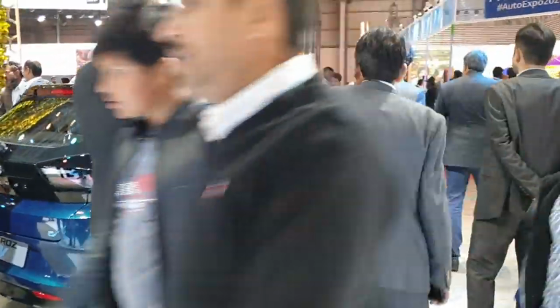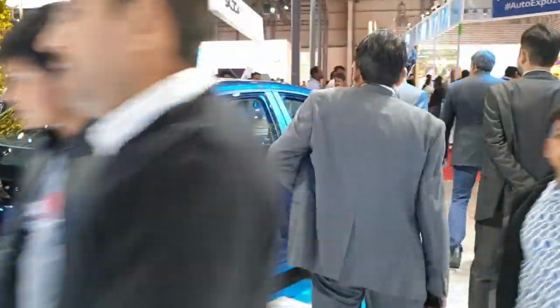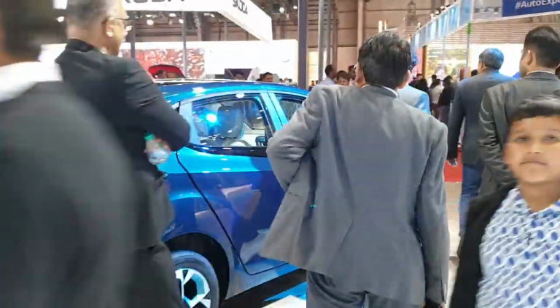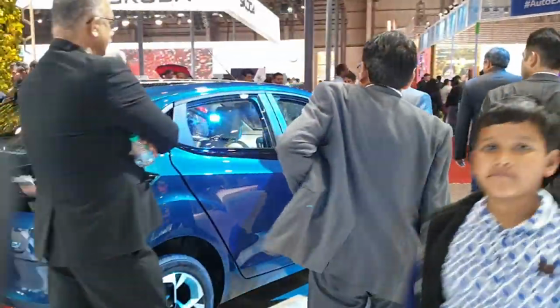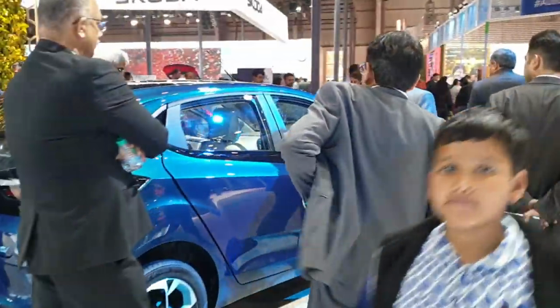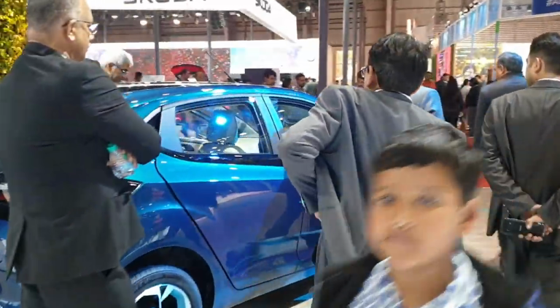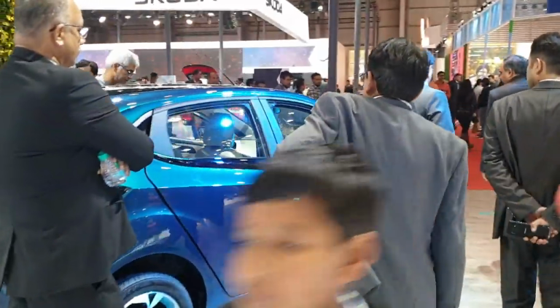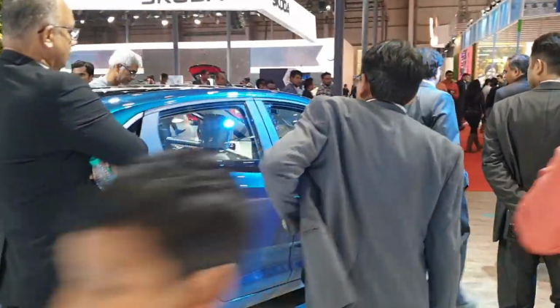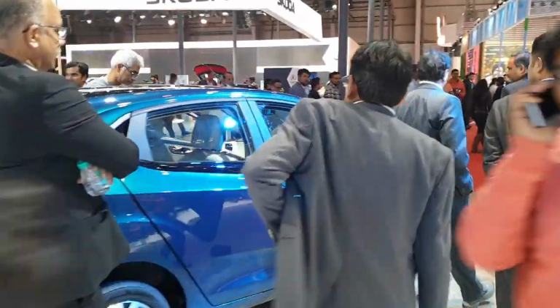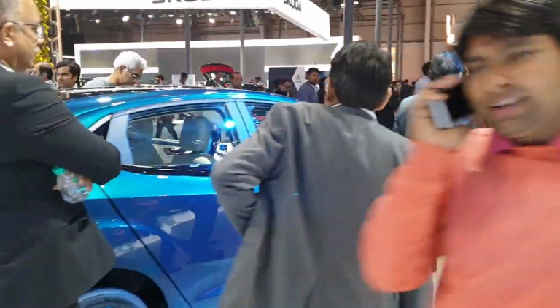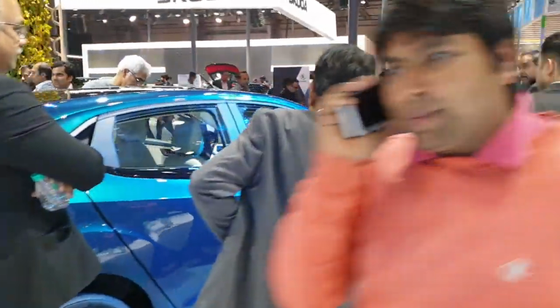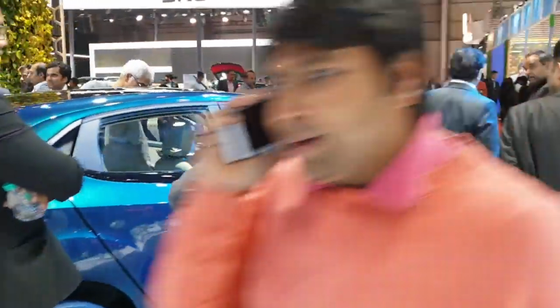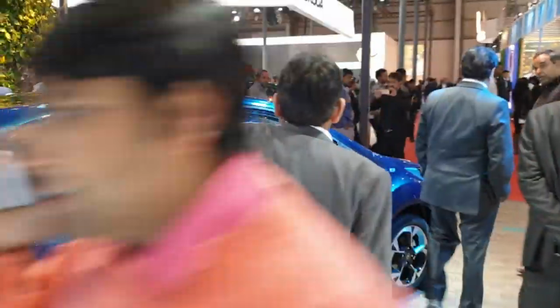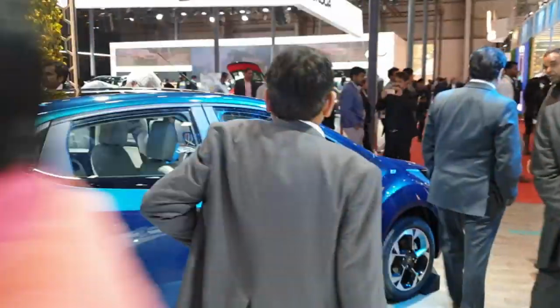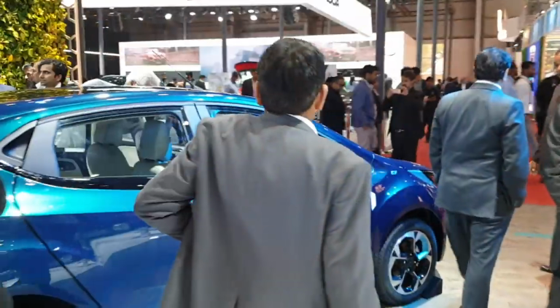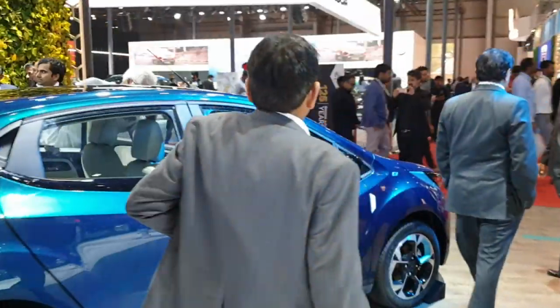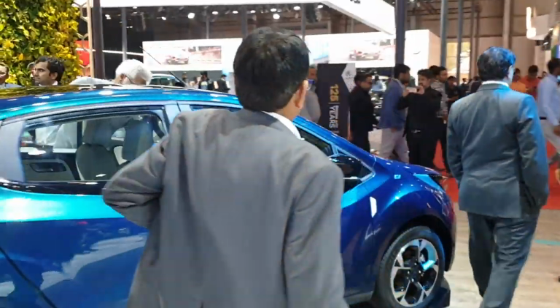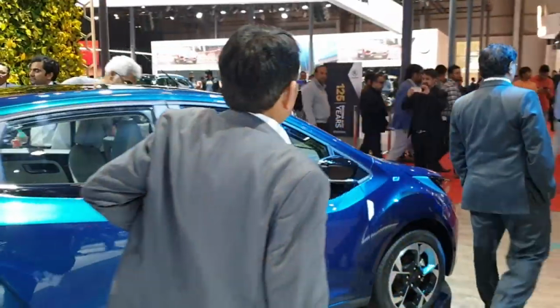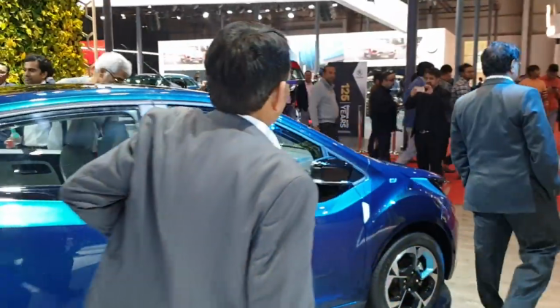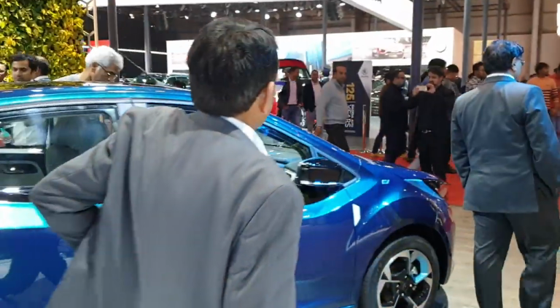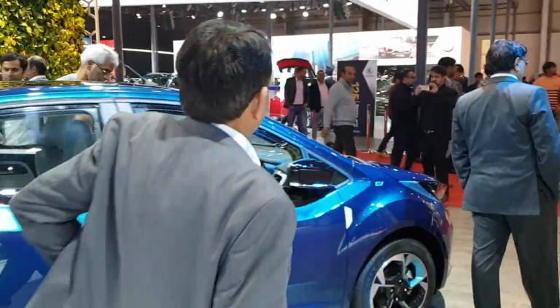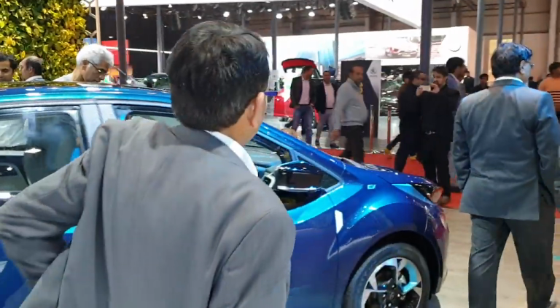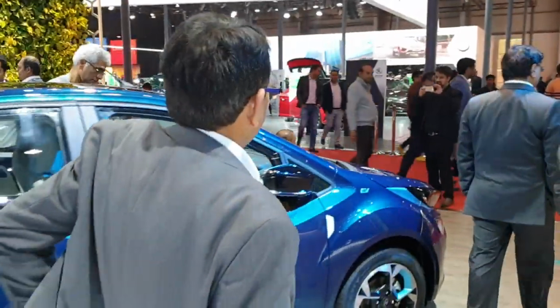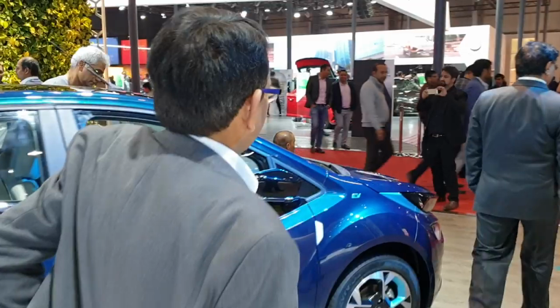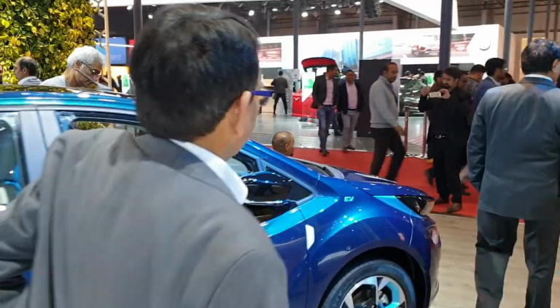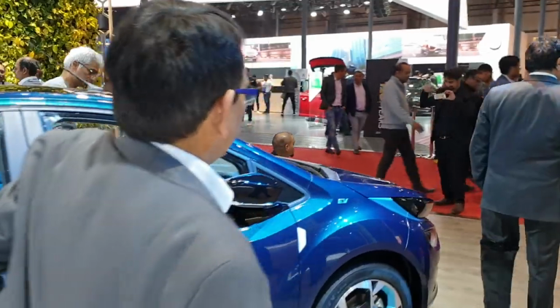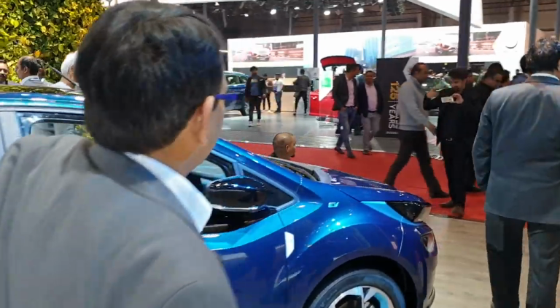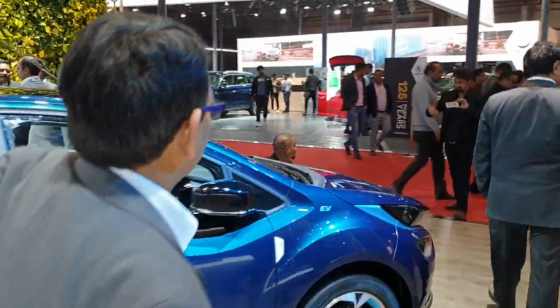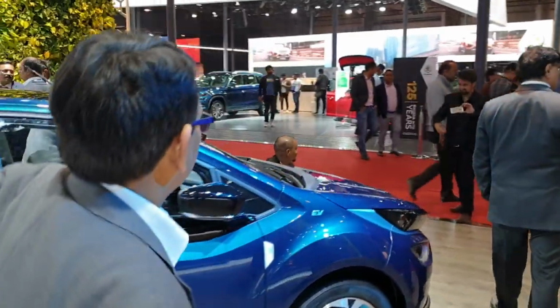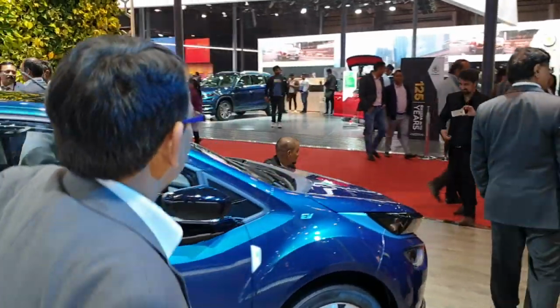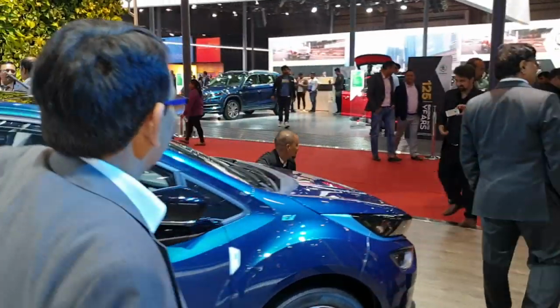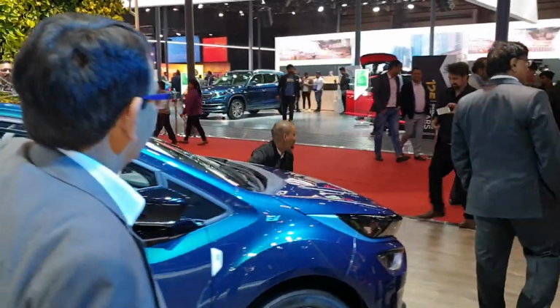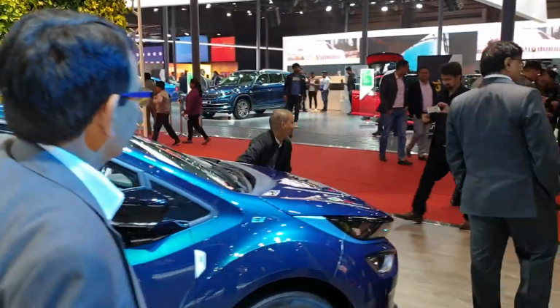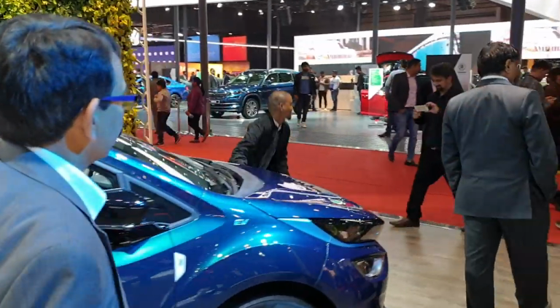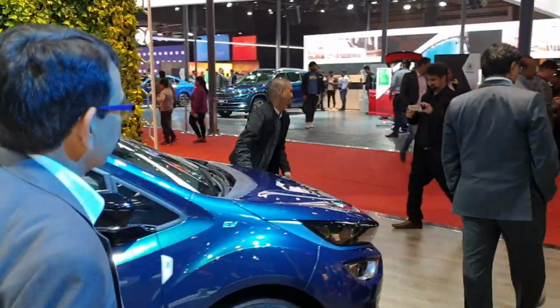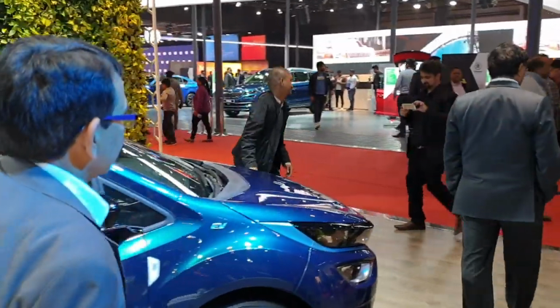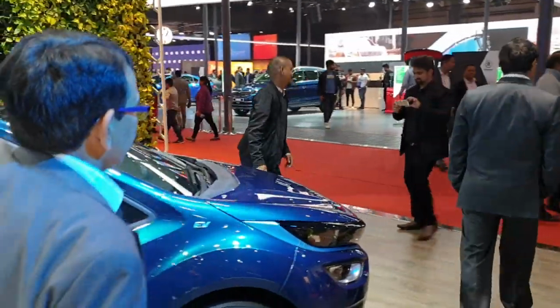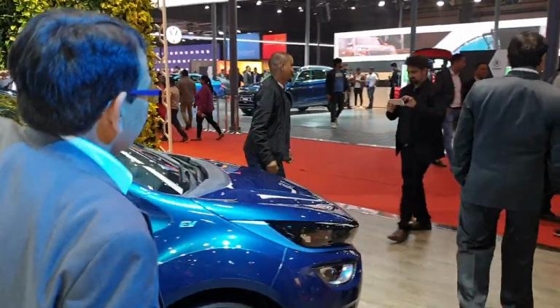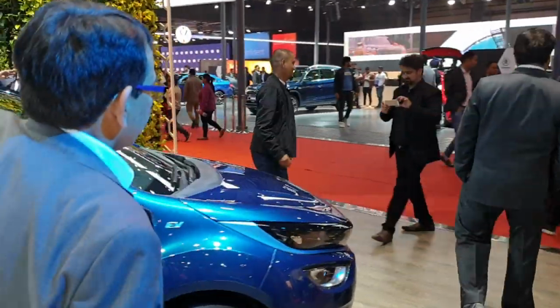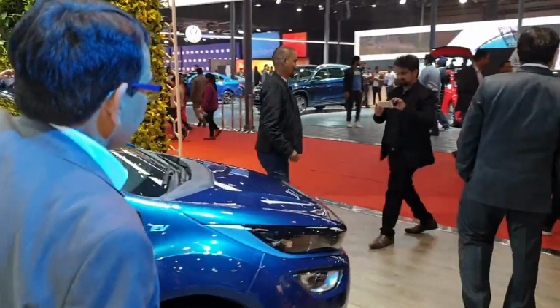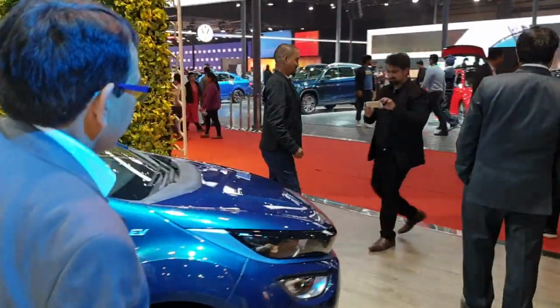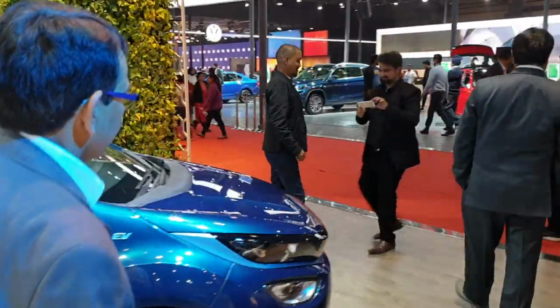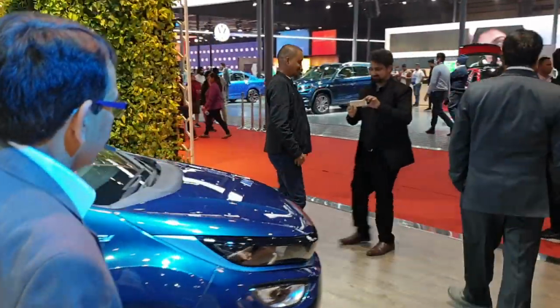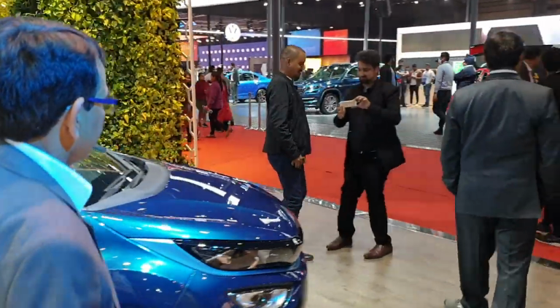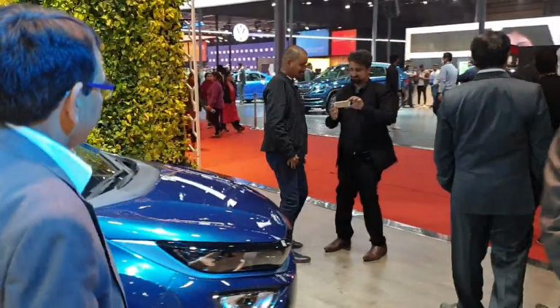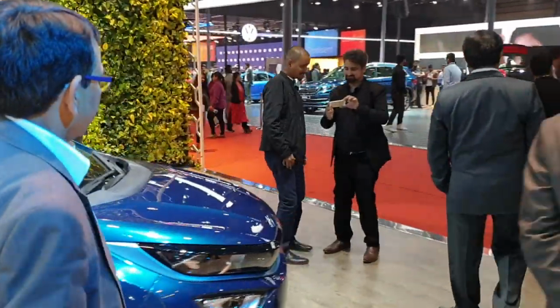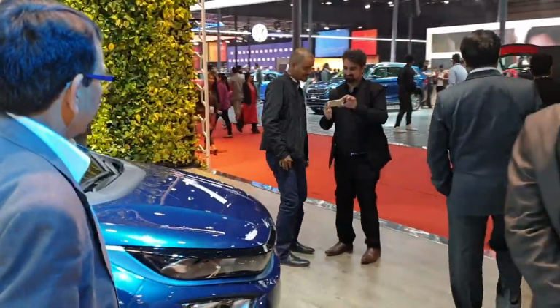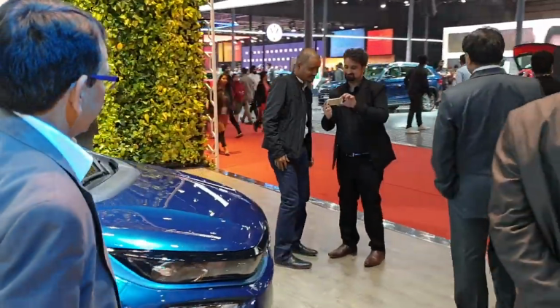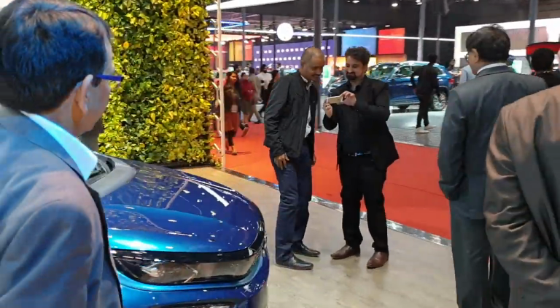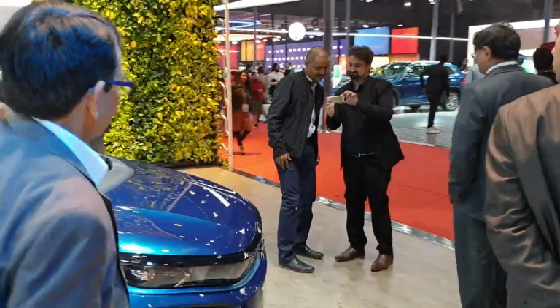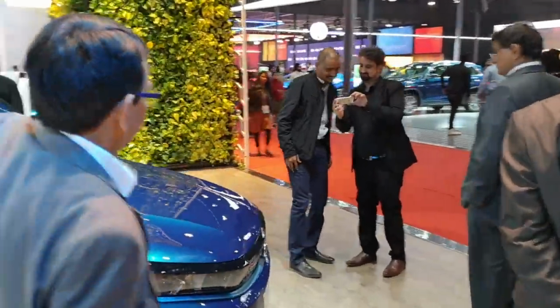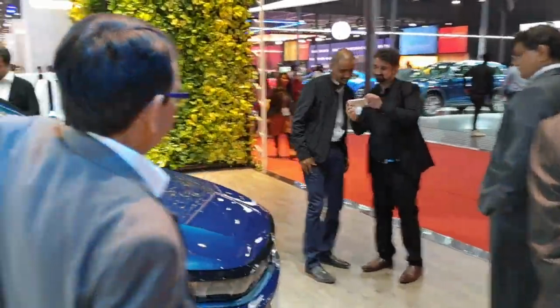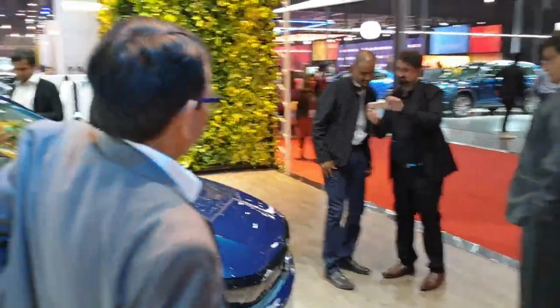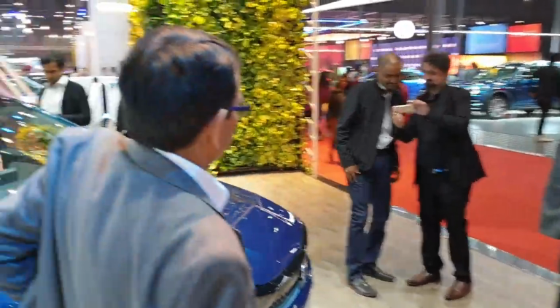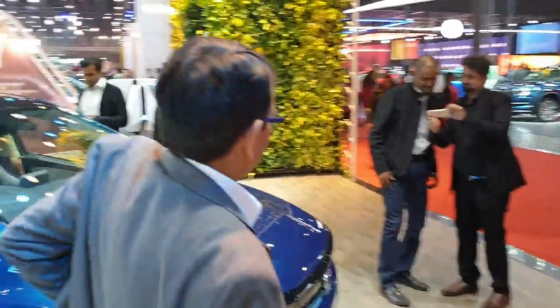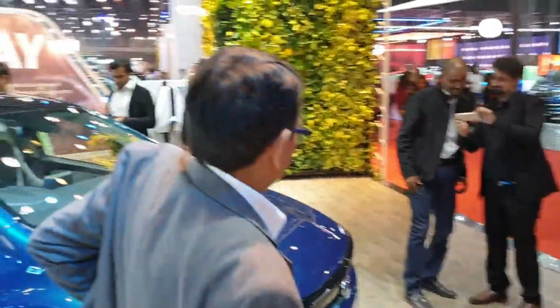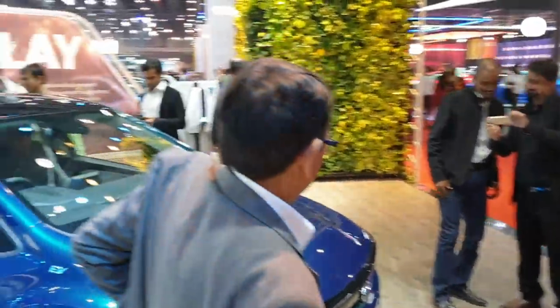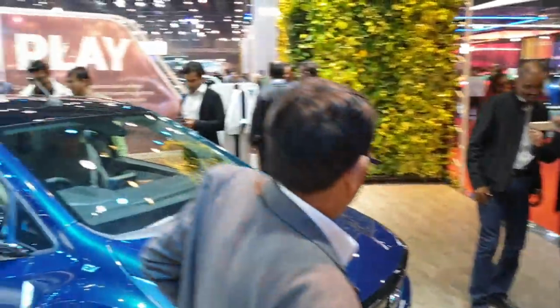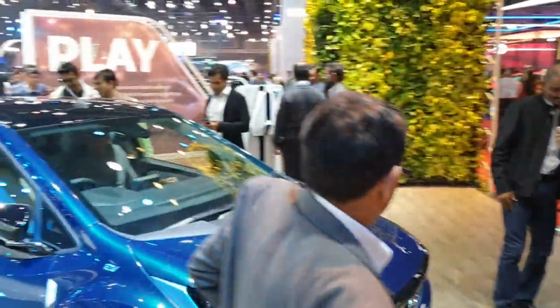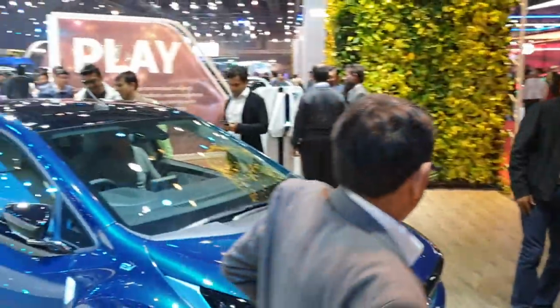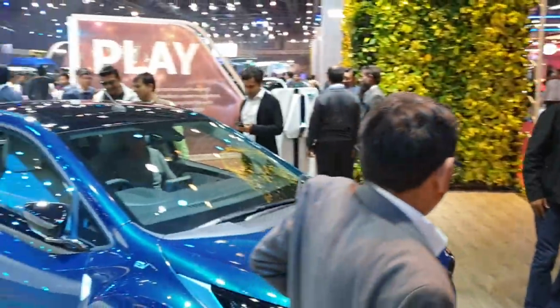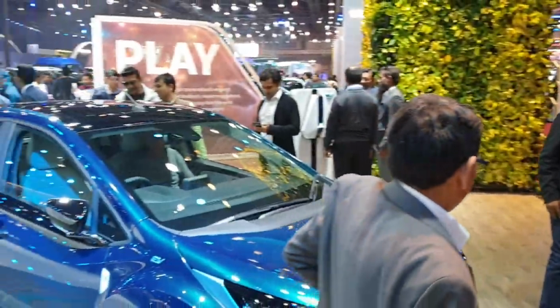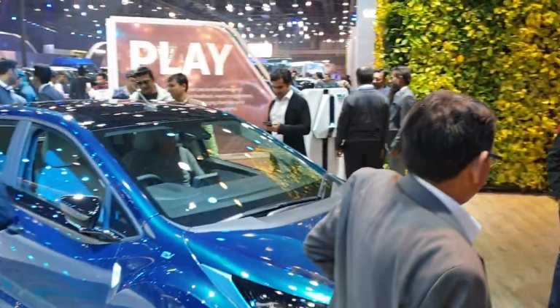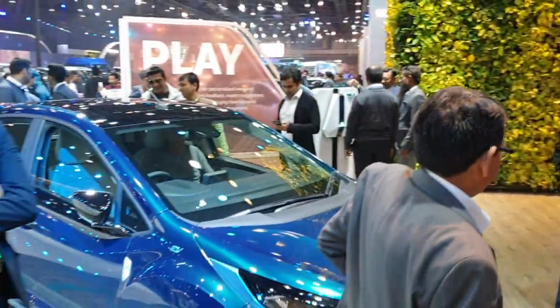This is the Altroz EV. It has not yet been launched officially — it's not yet launched in showrooms.